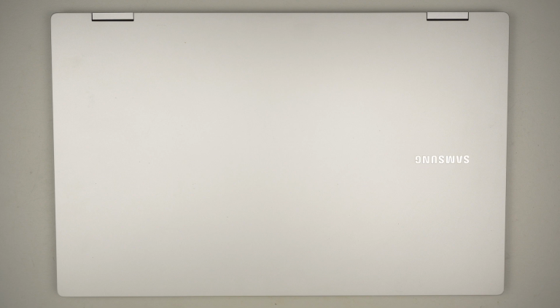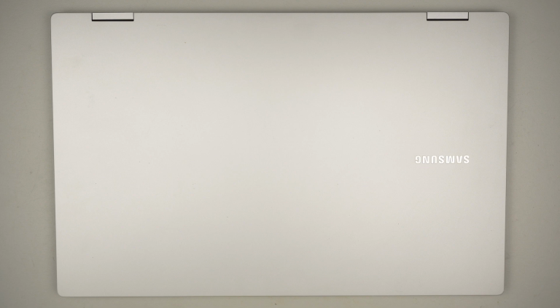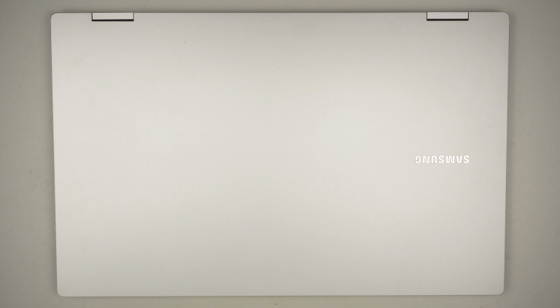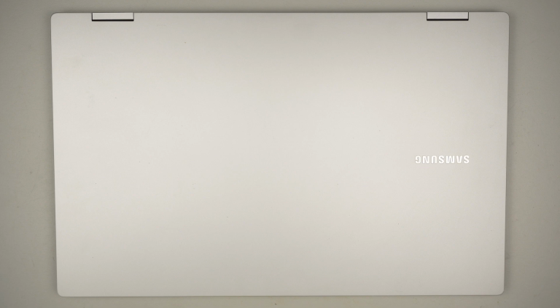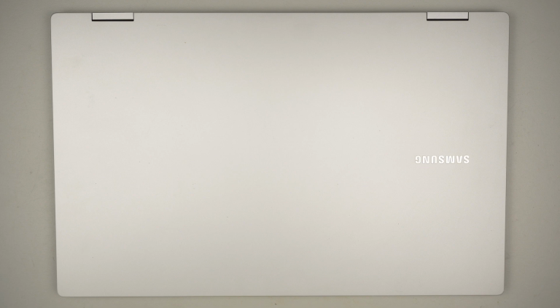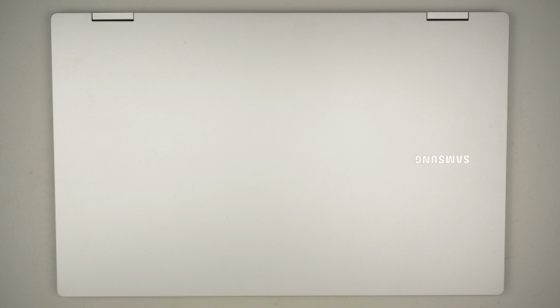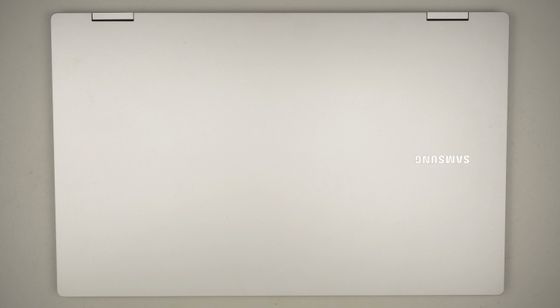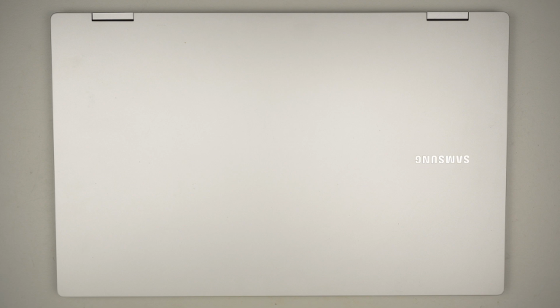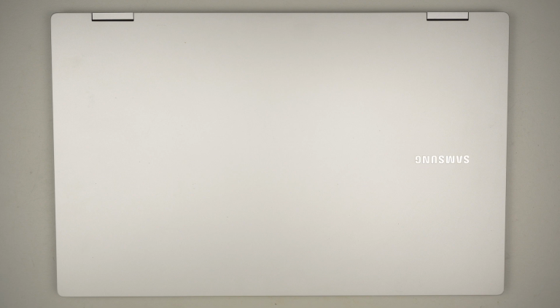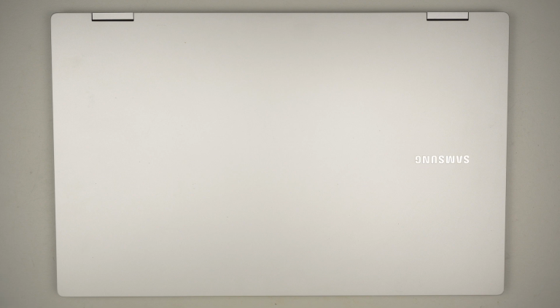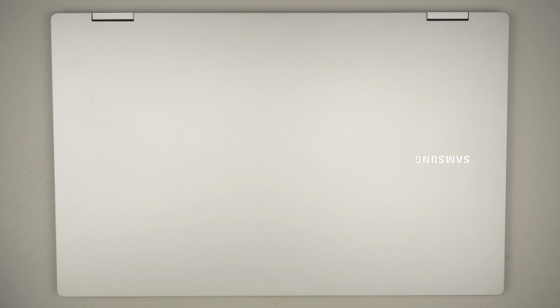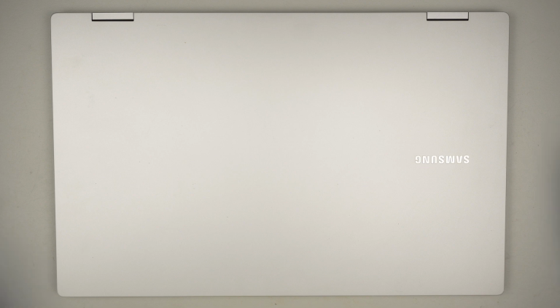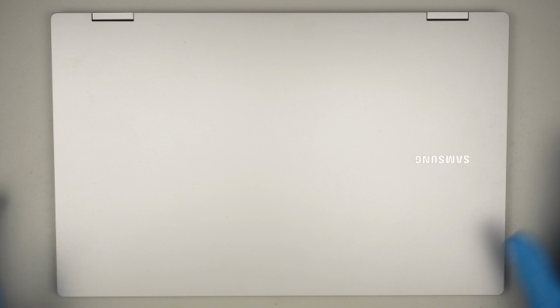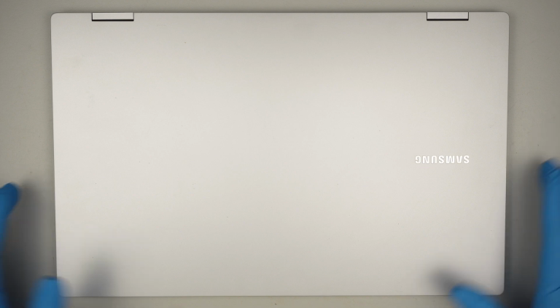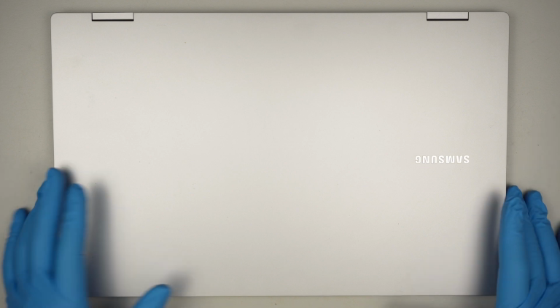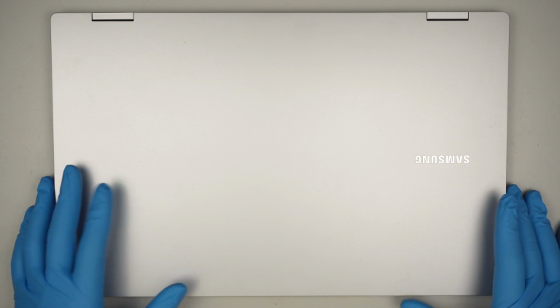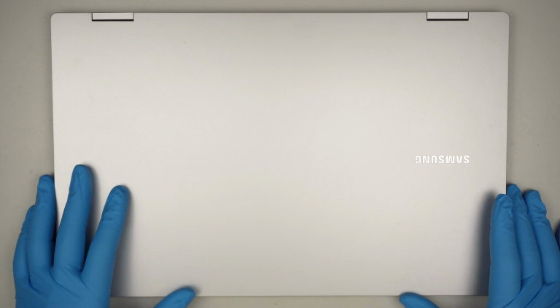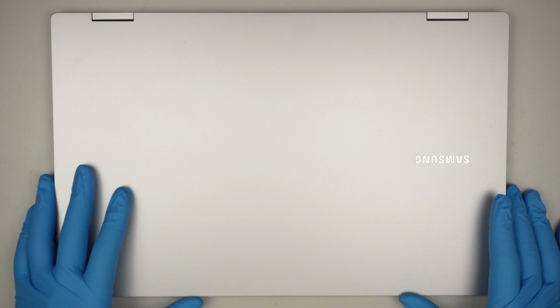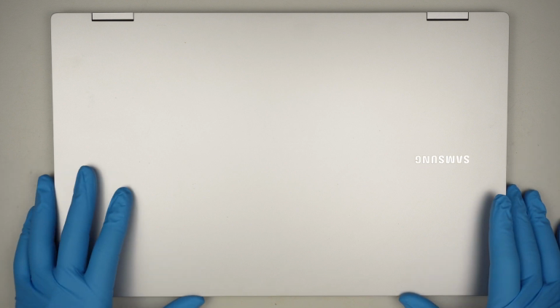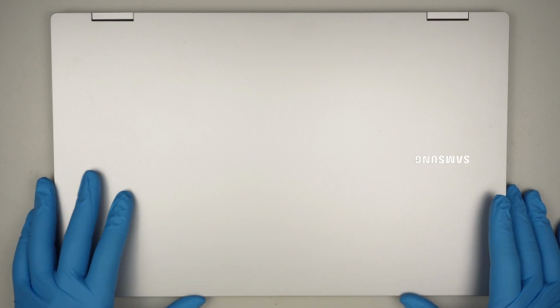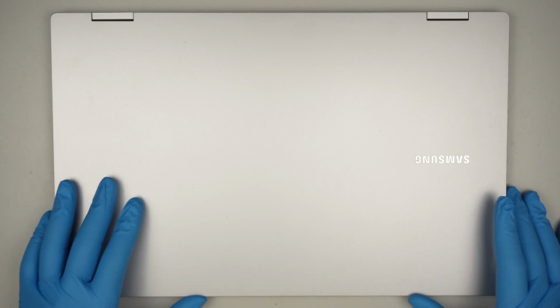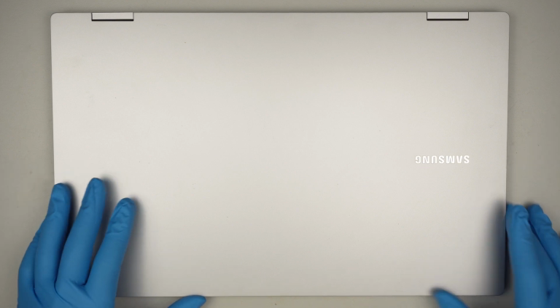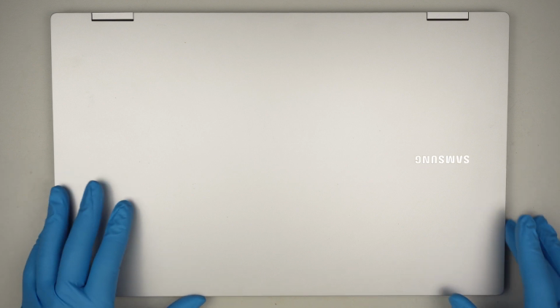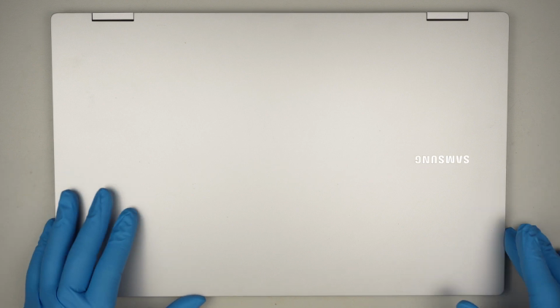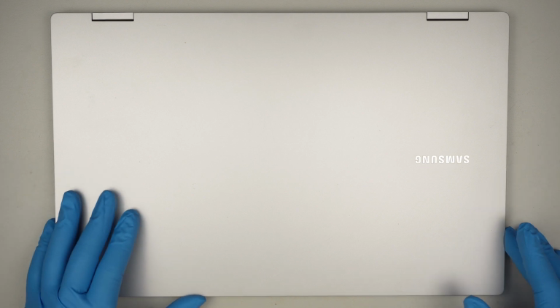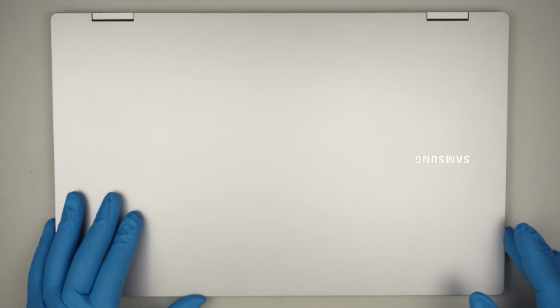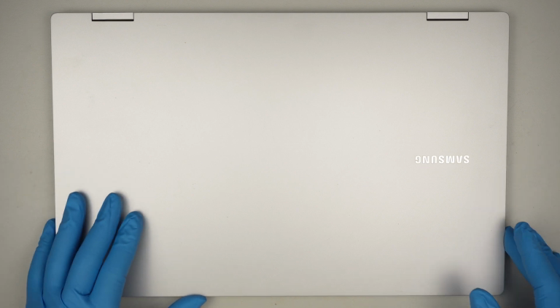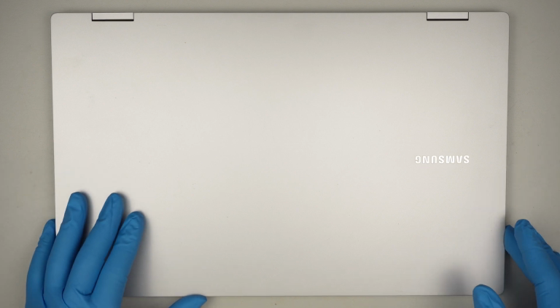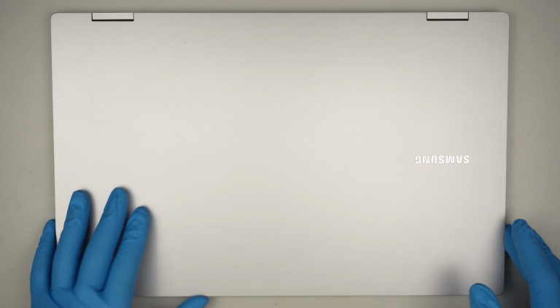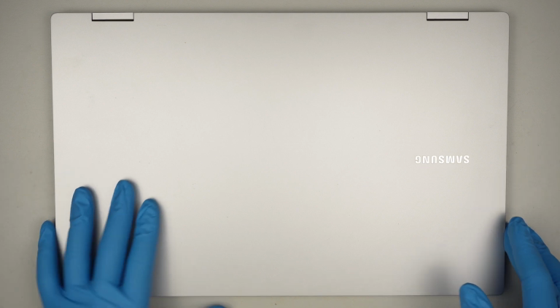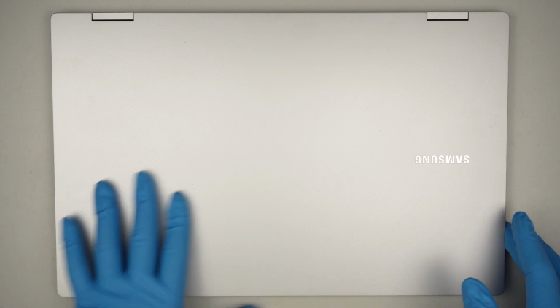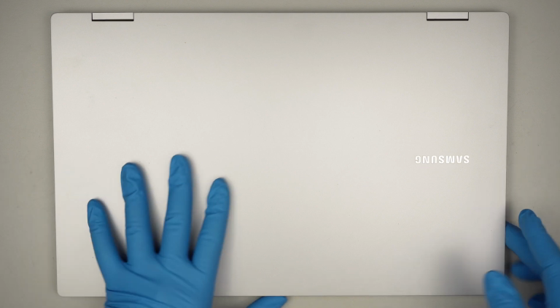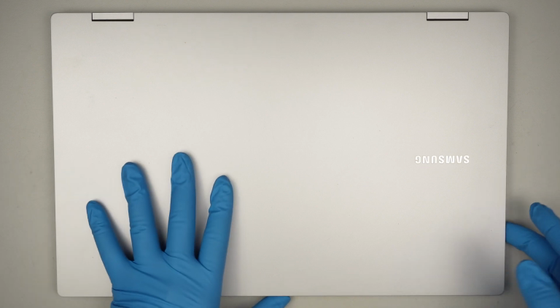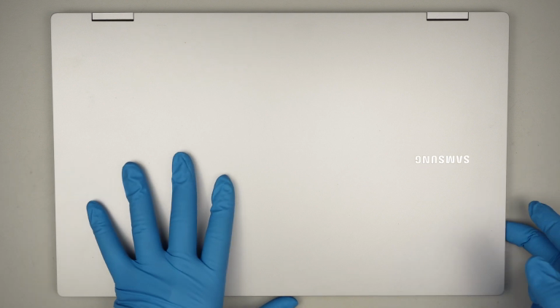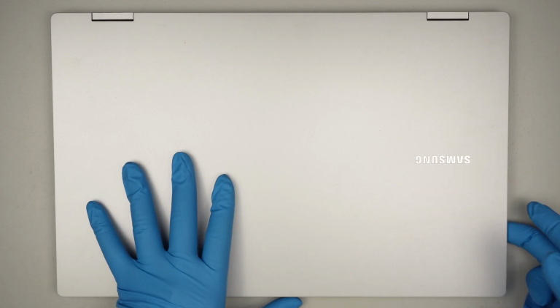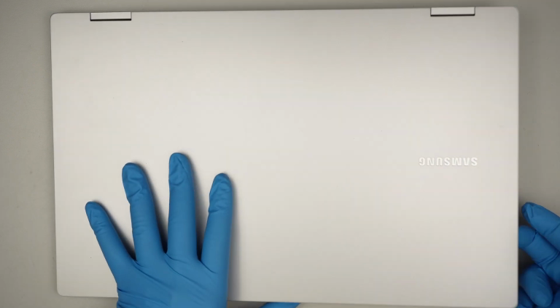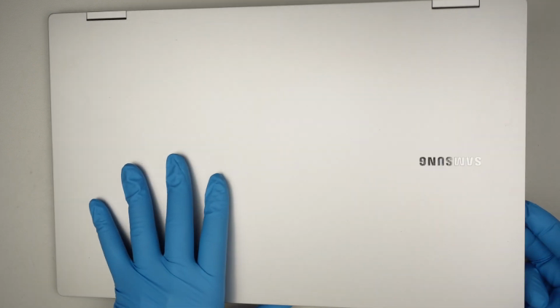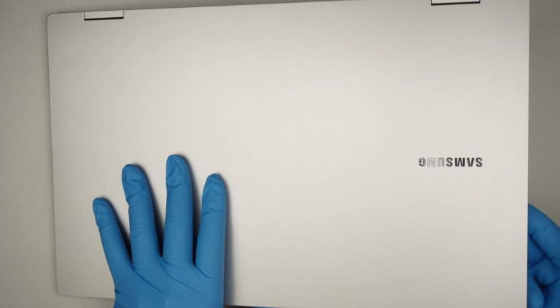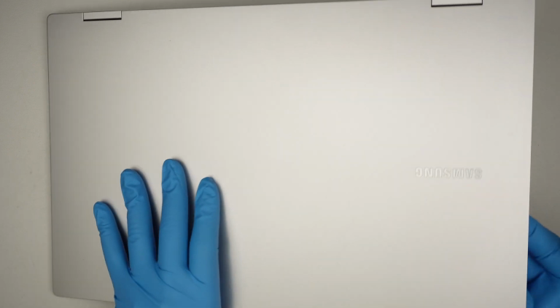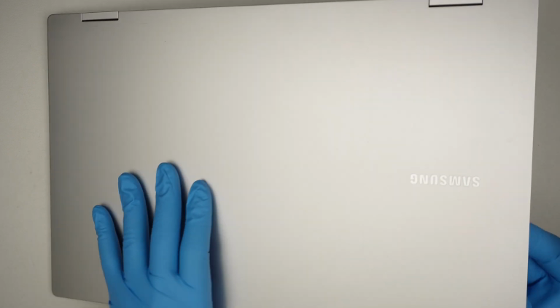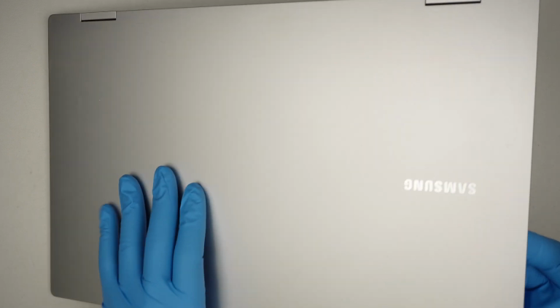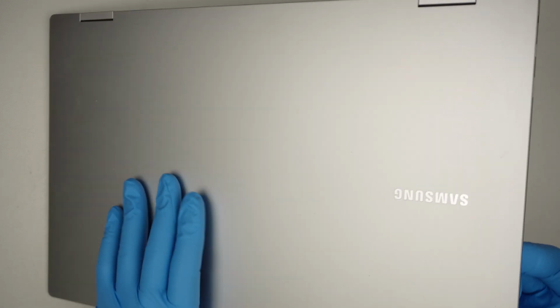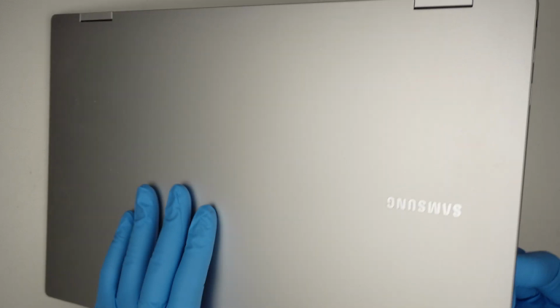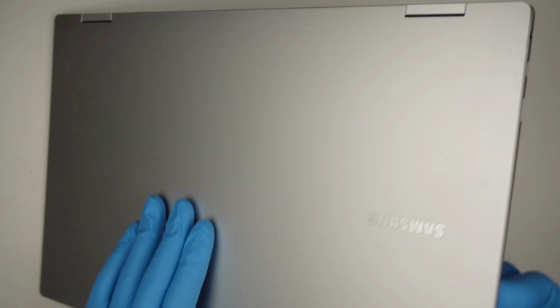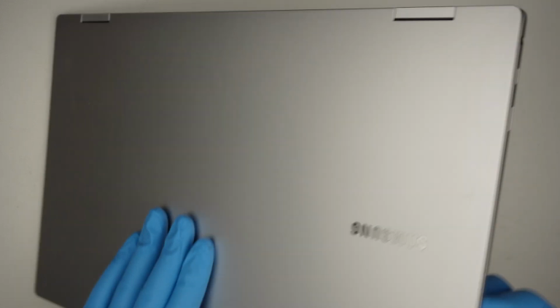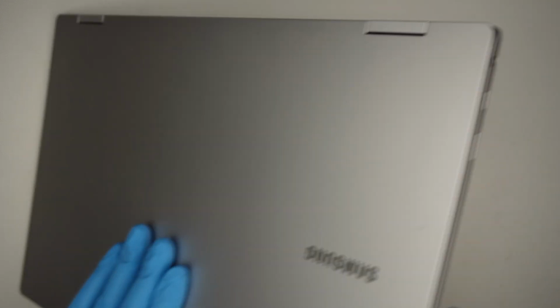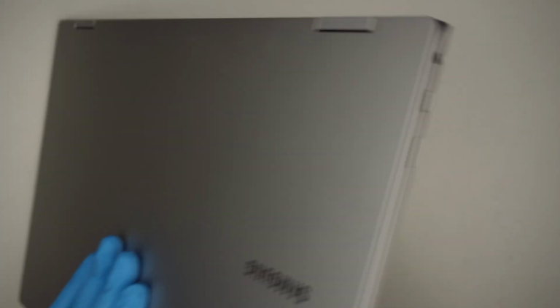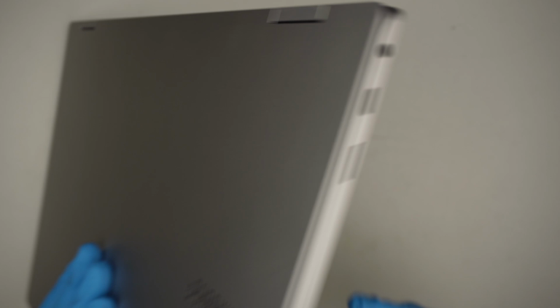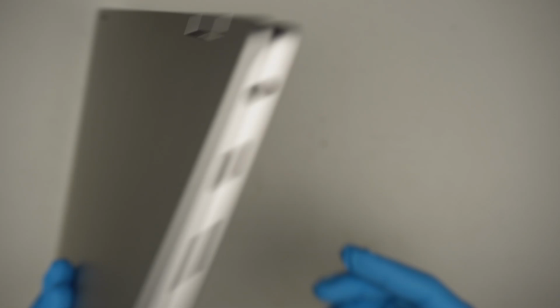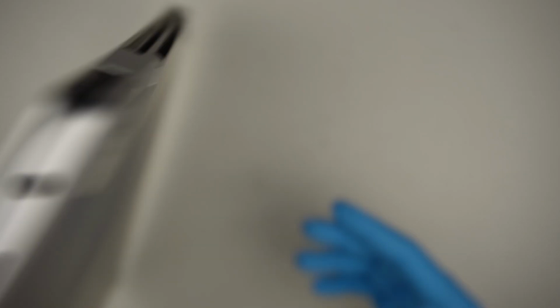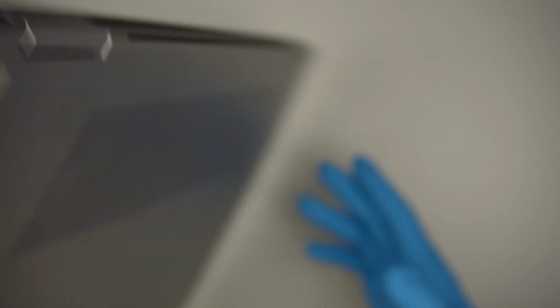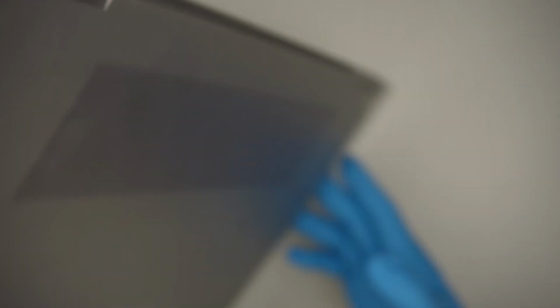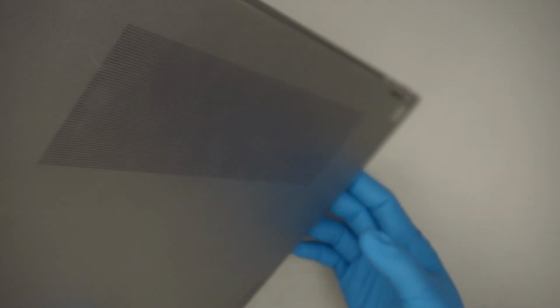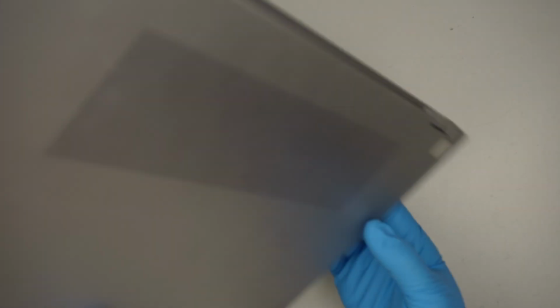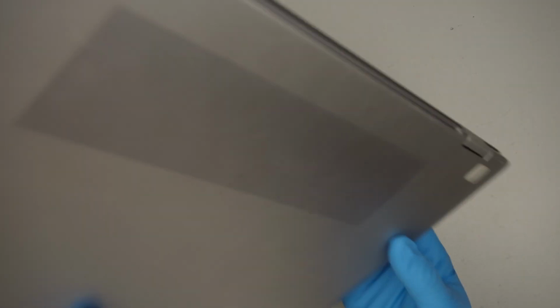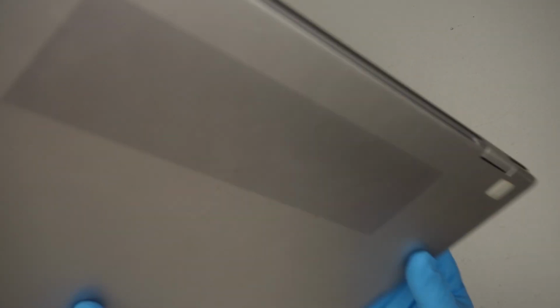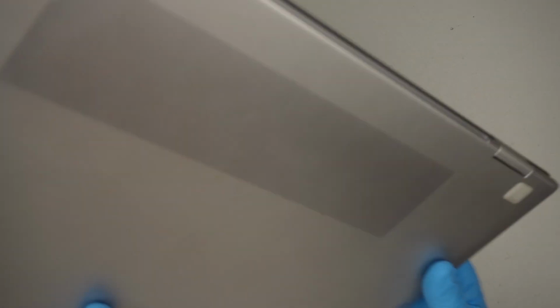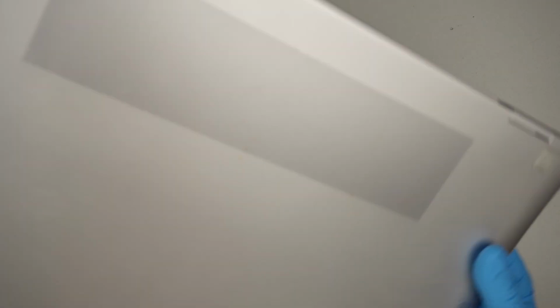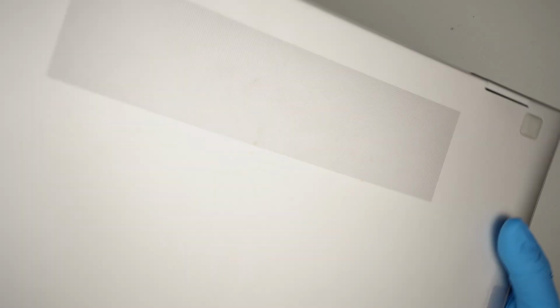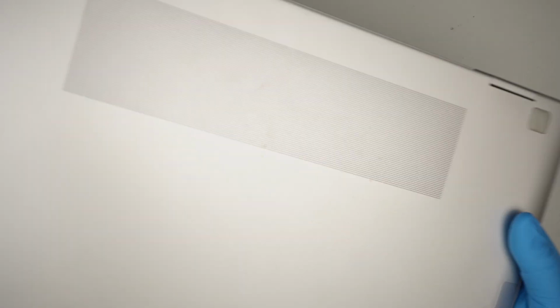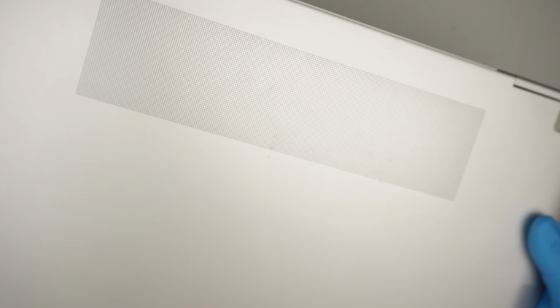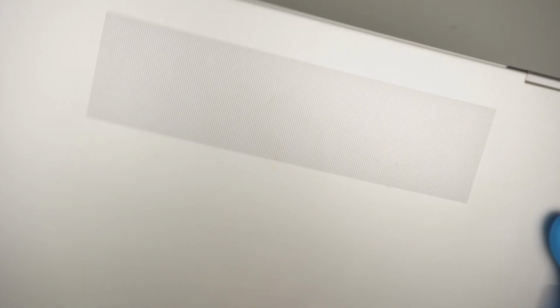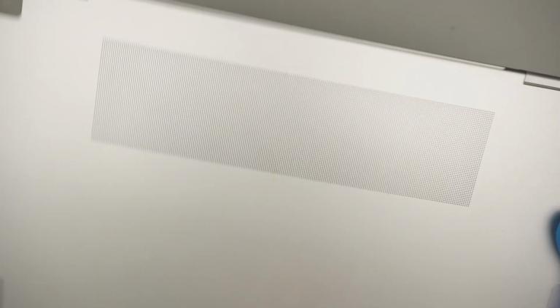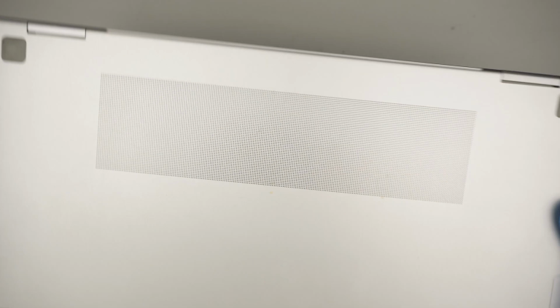Hi, welcome, Simon here. In this video I'll try to remove the hard drive to recover the data.